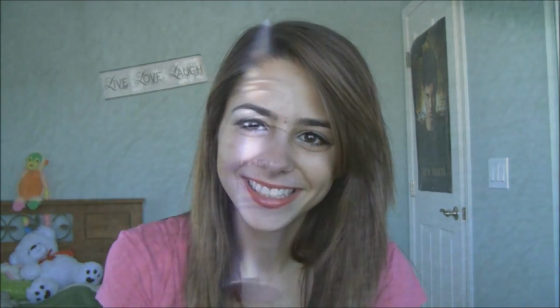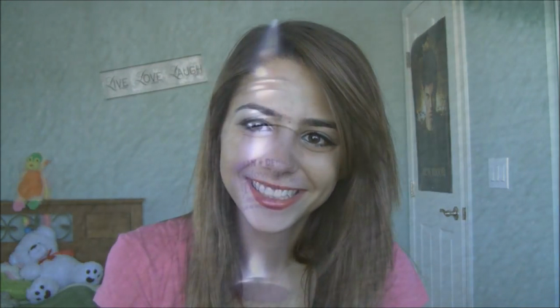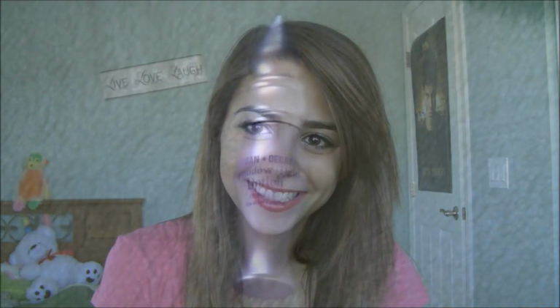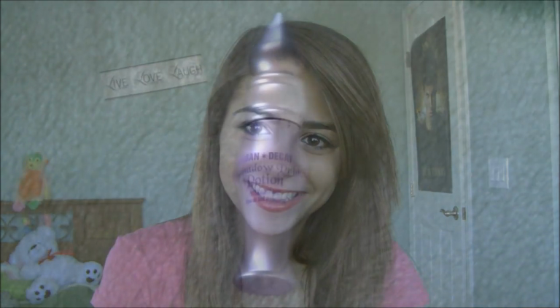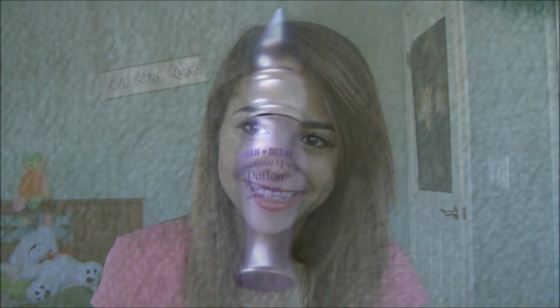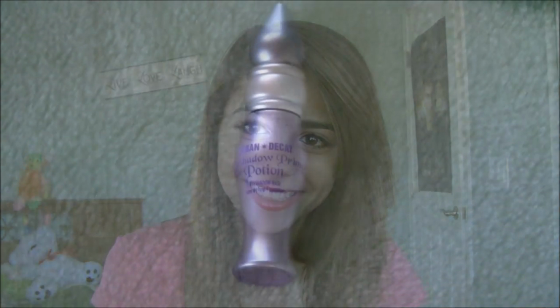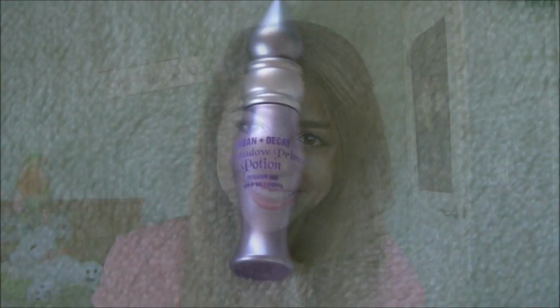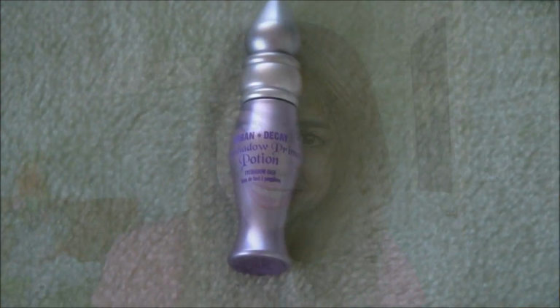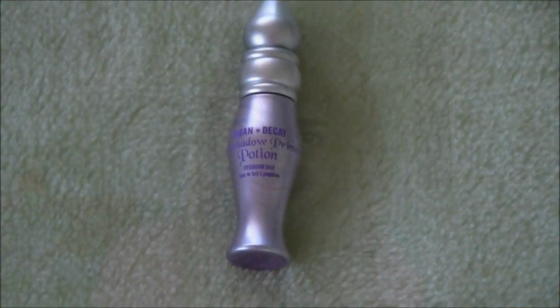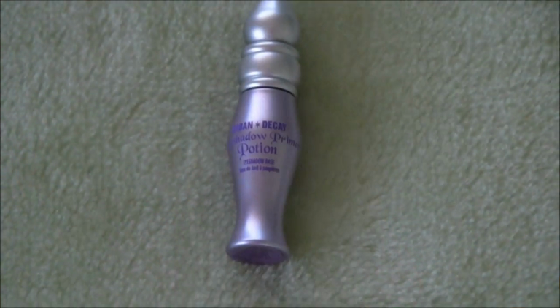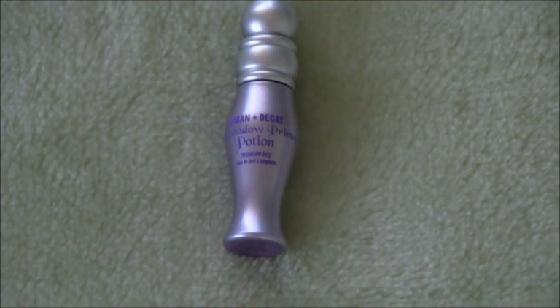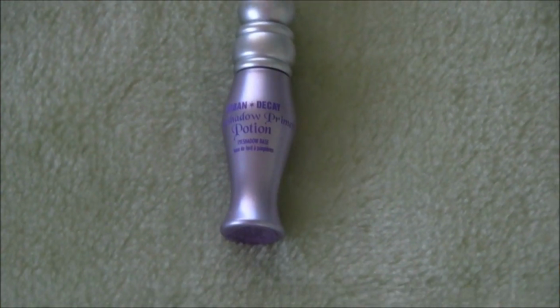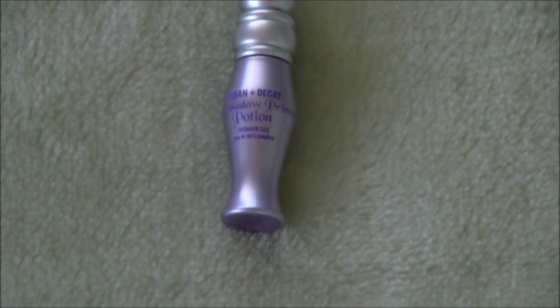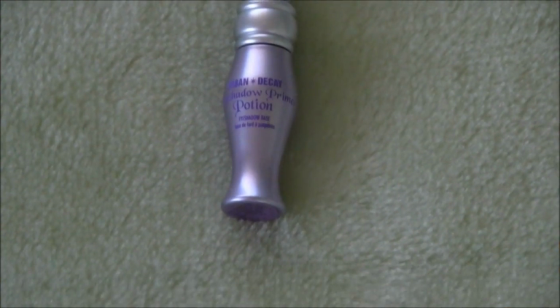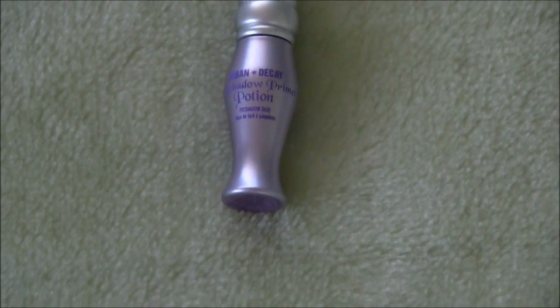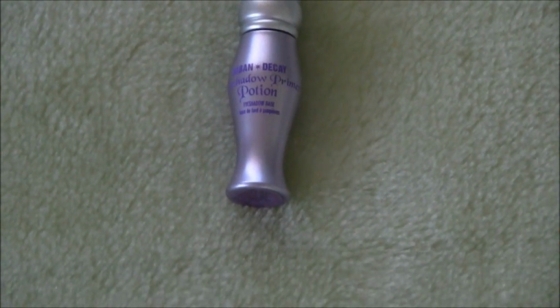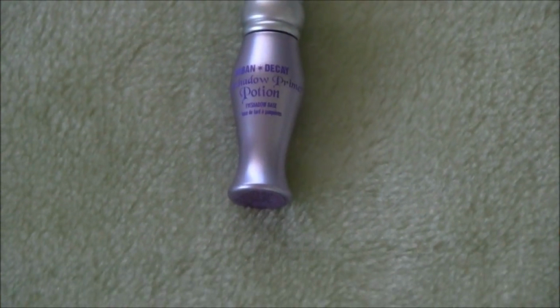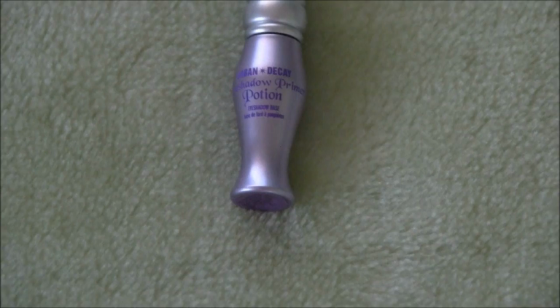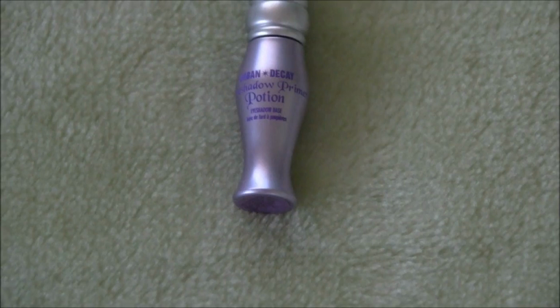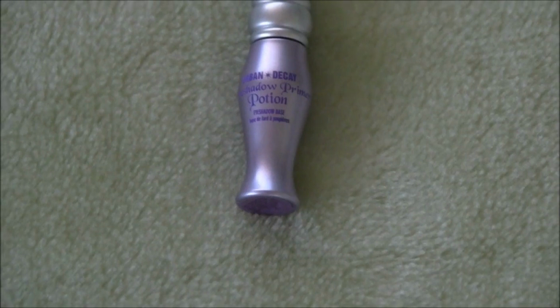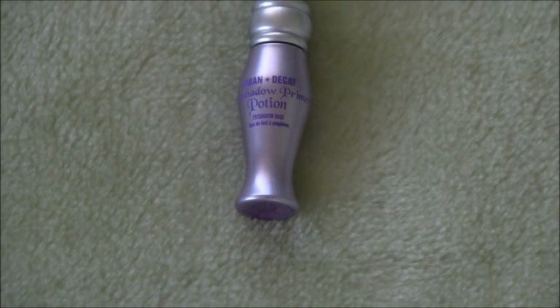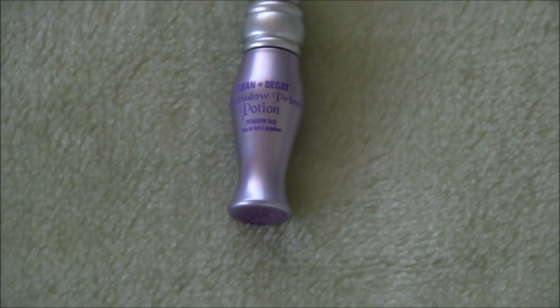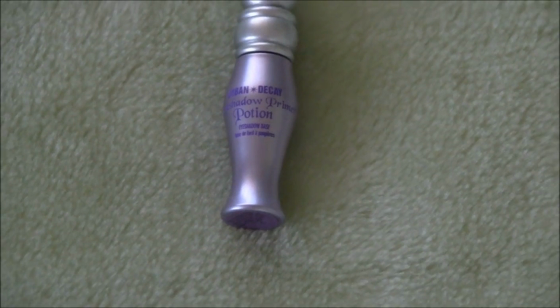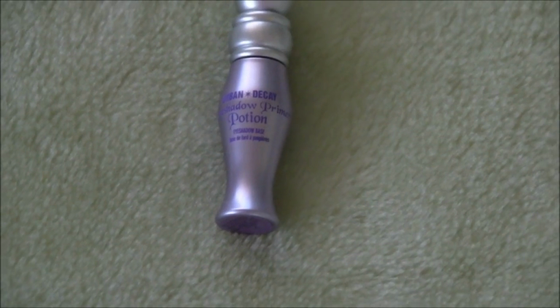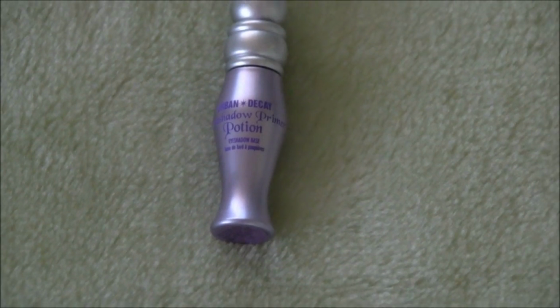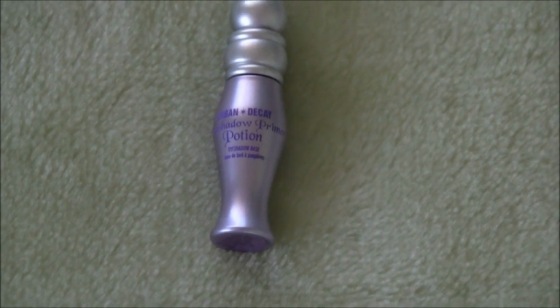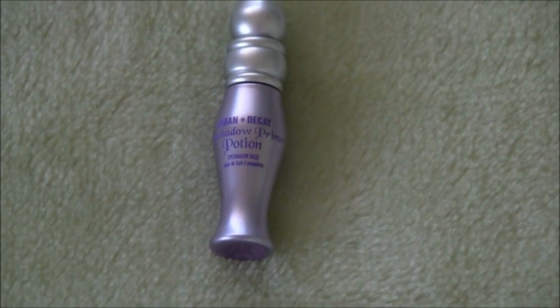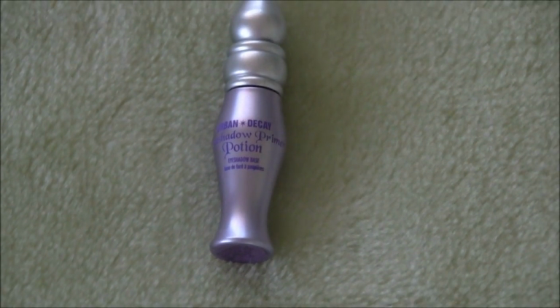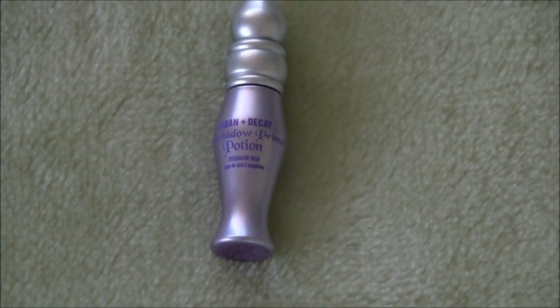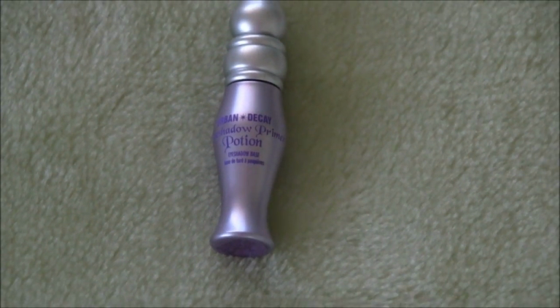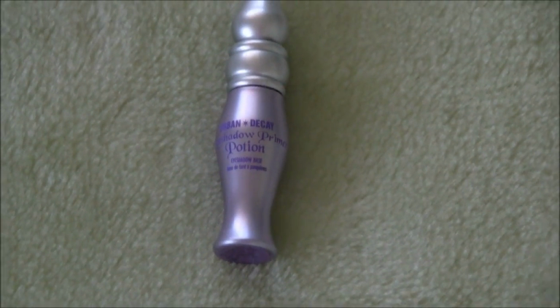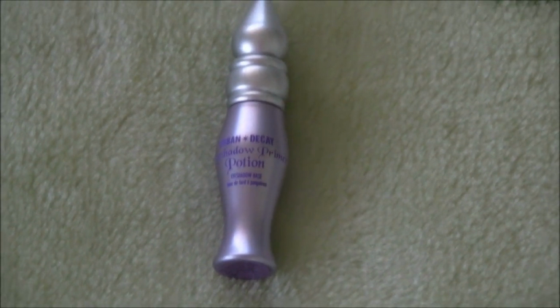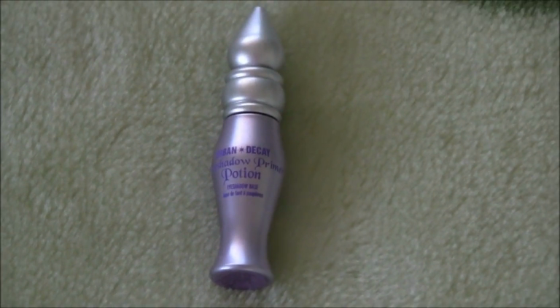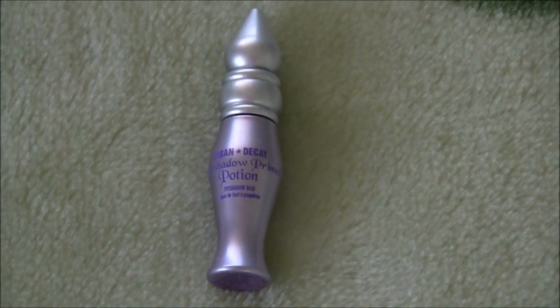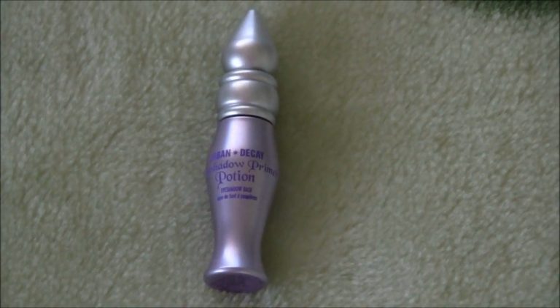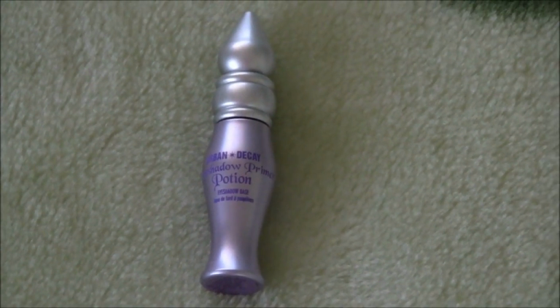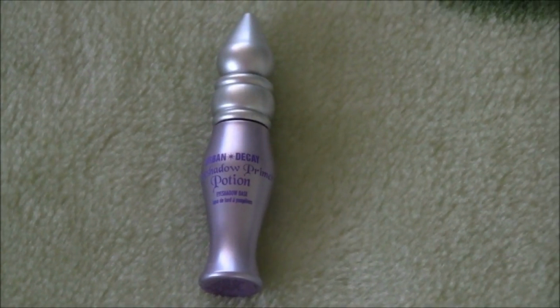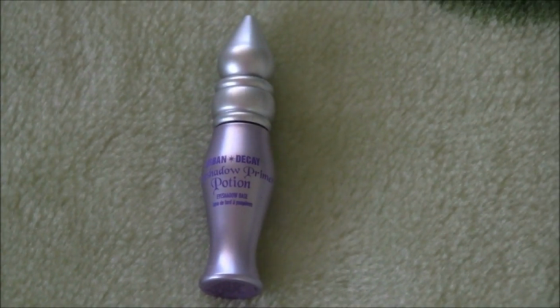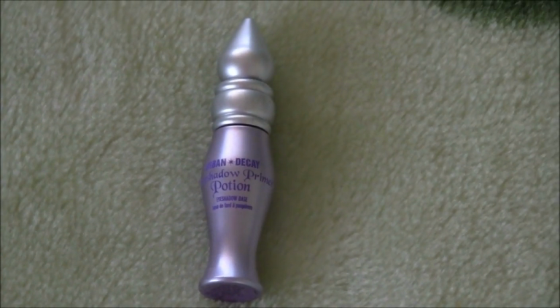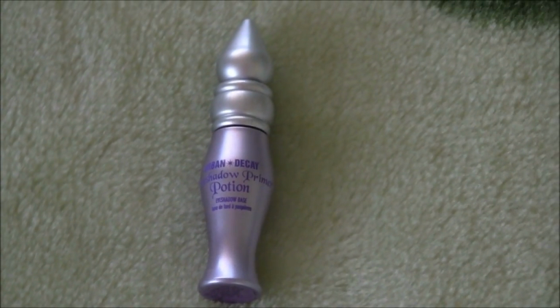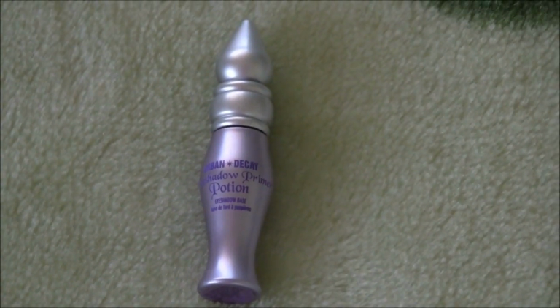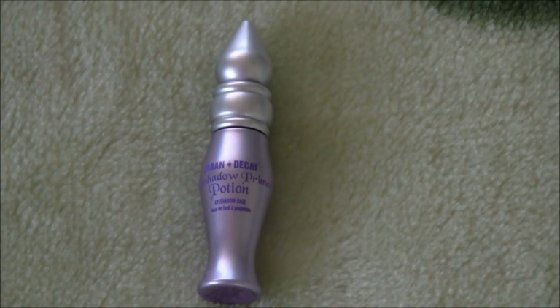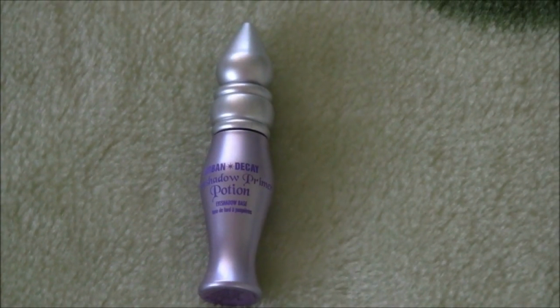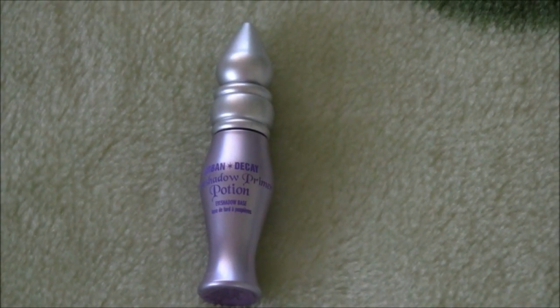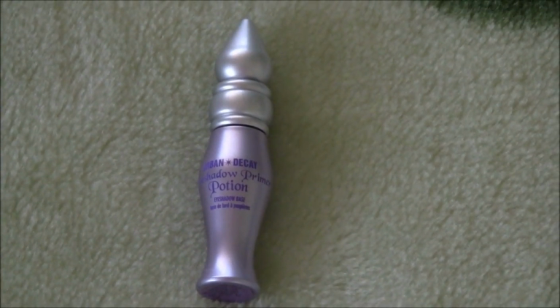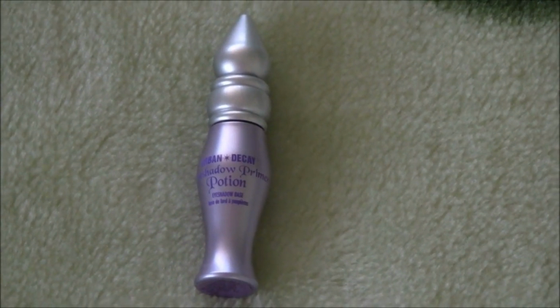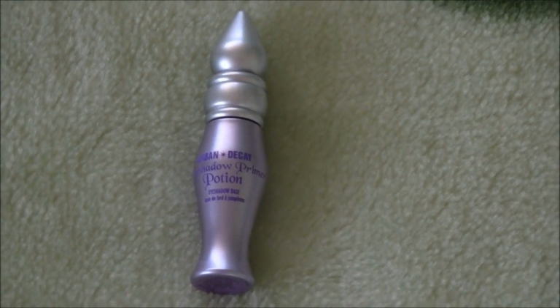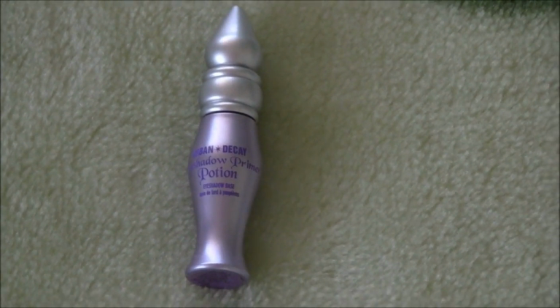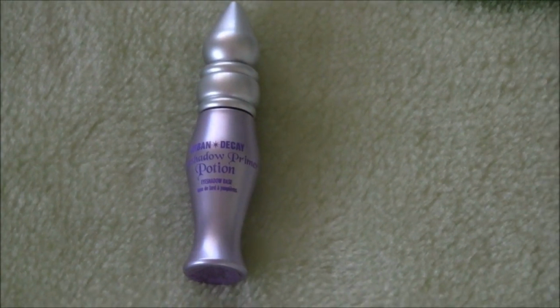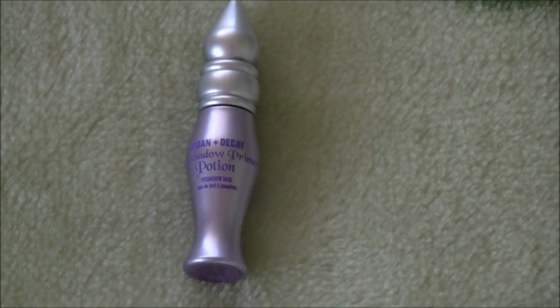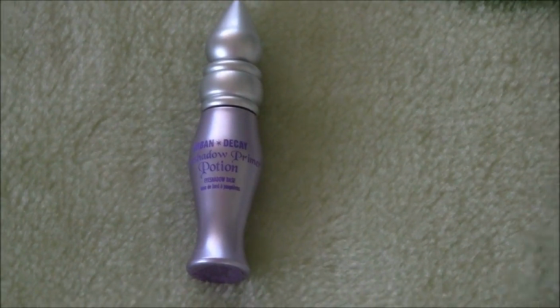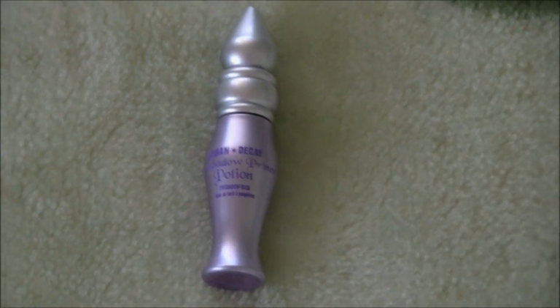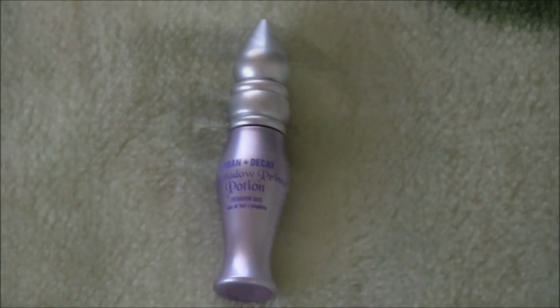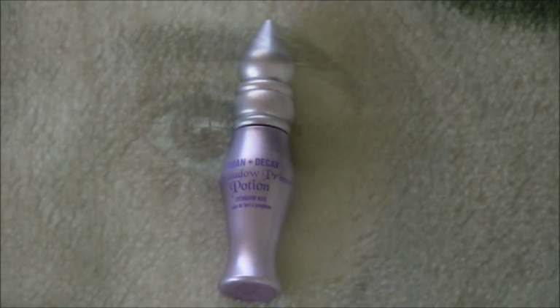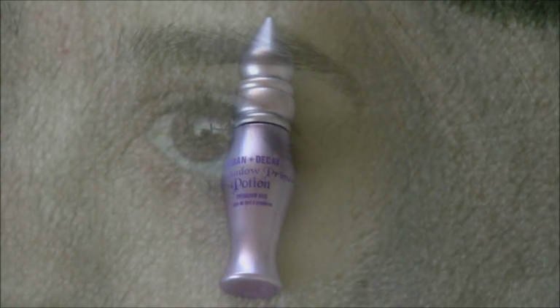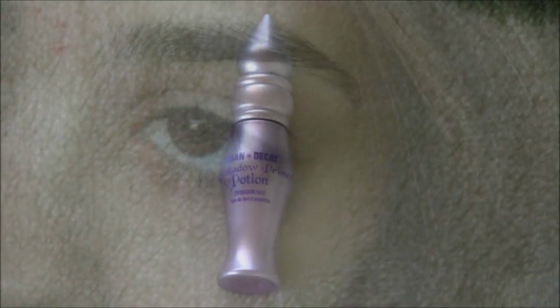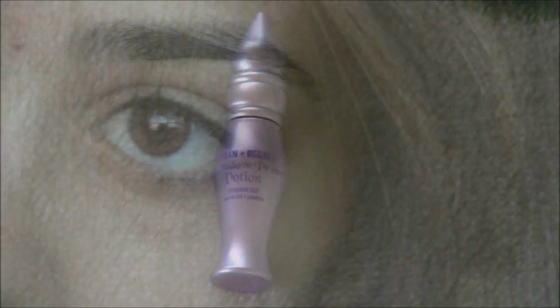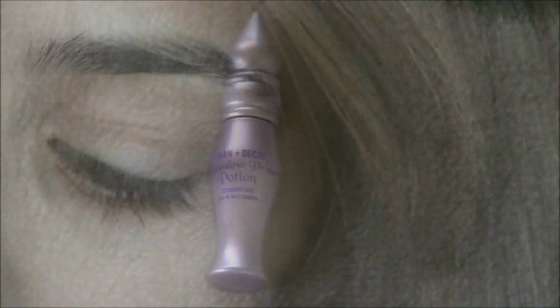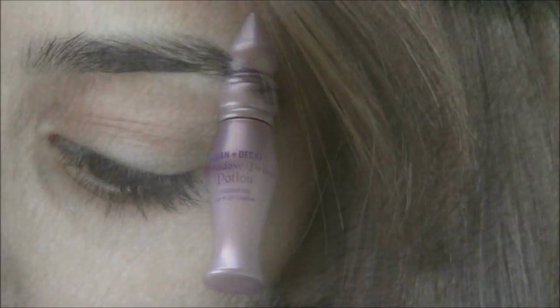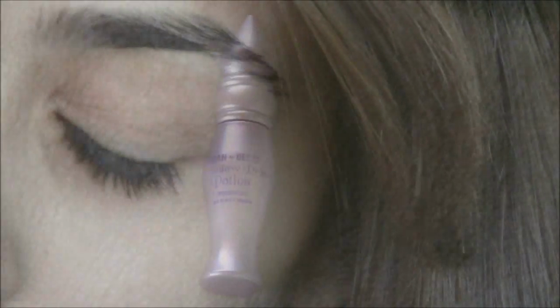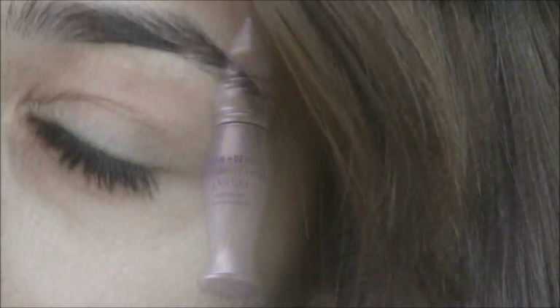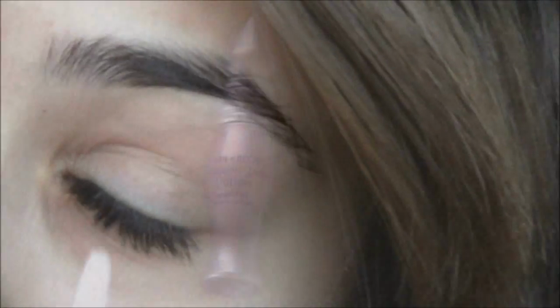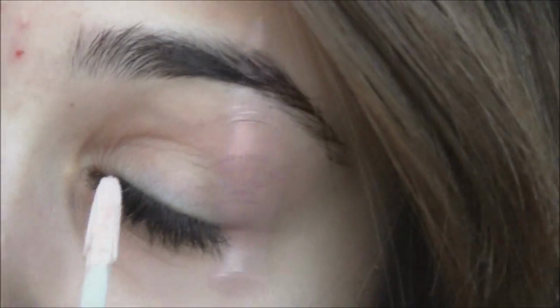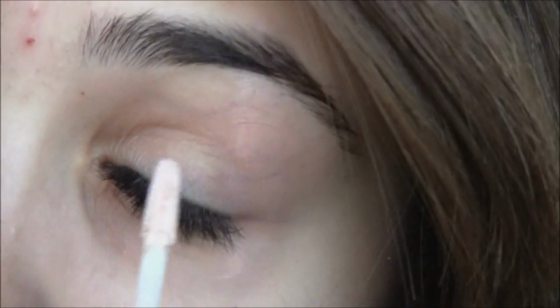First we're going to be taking the Urban Decay Primer Potion and applying it onto the lids of our eyes to keep our eyeshadow on longer.